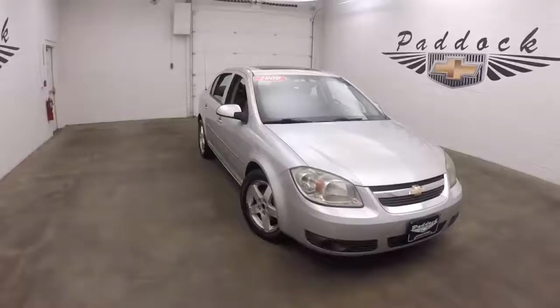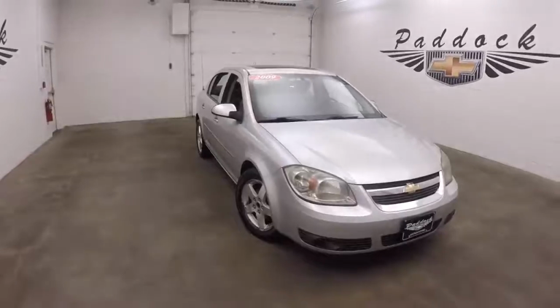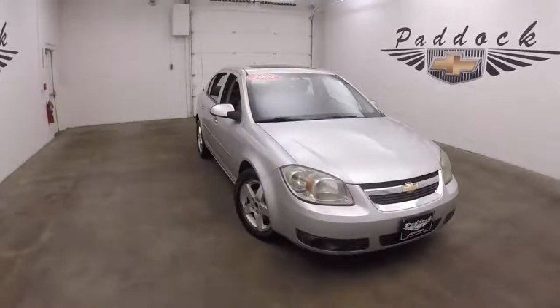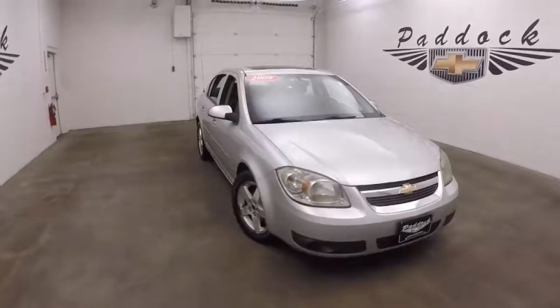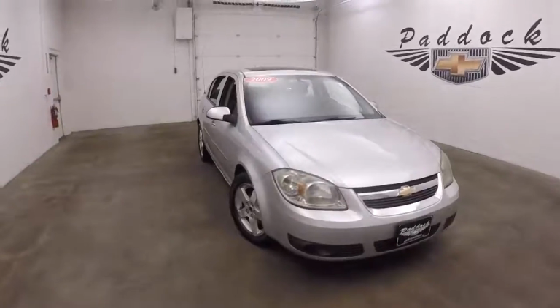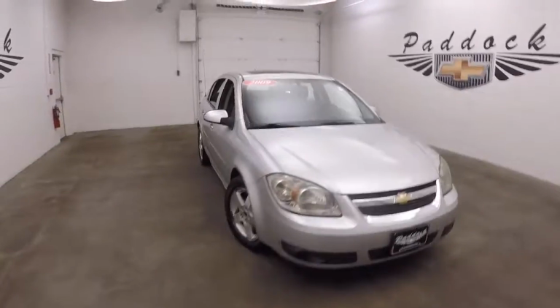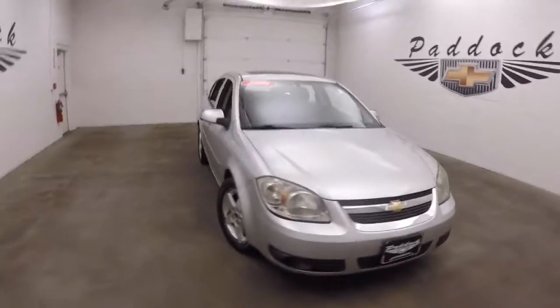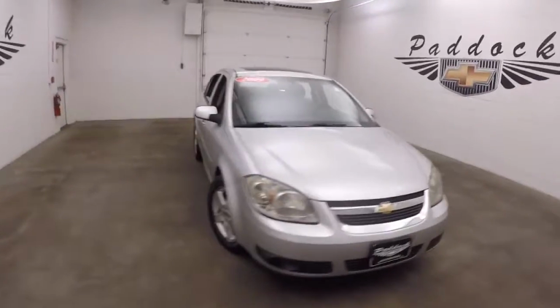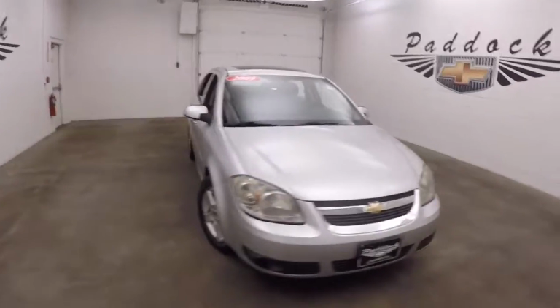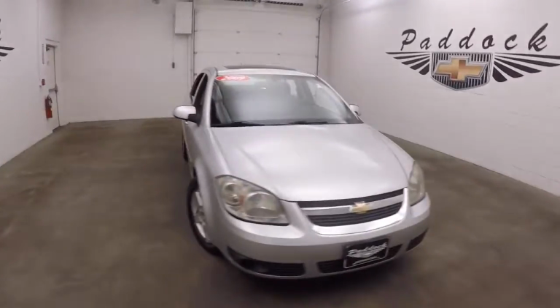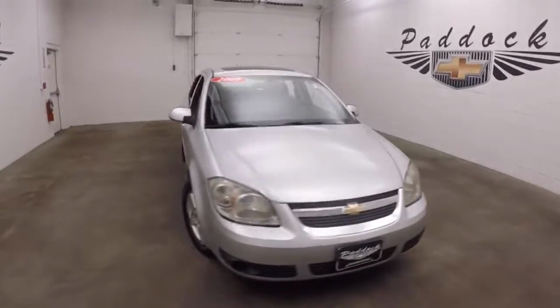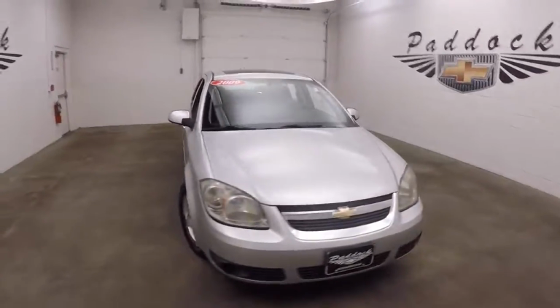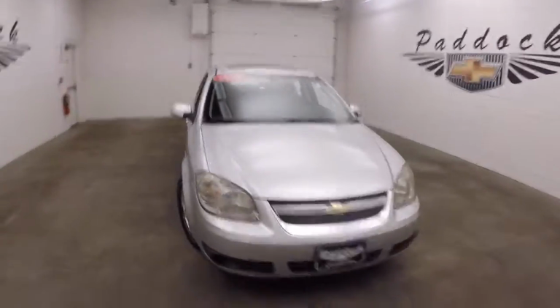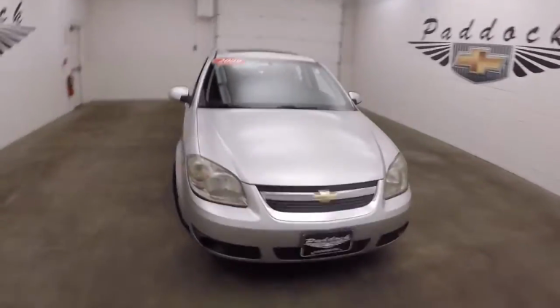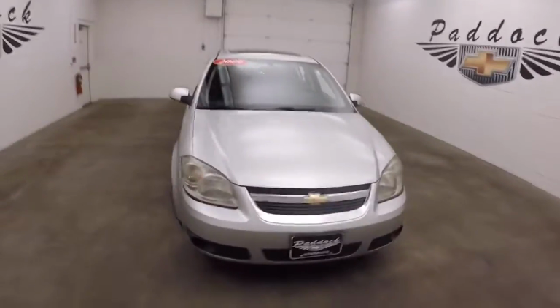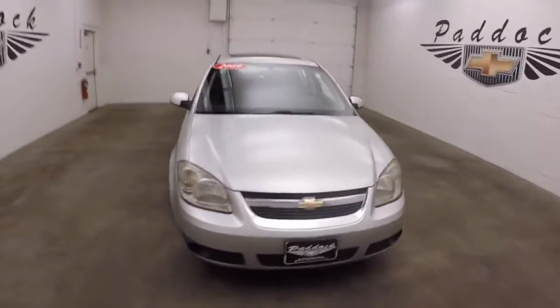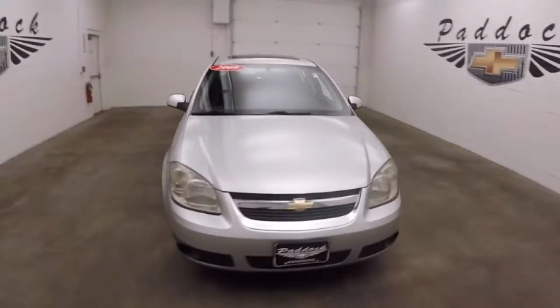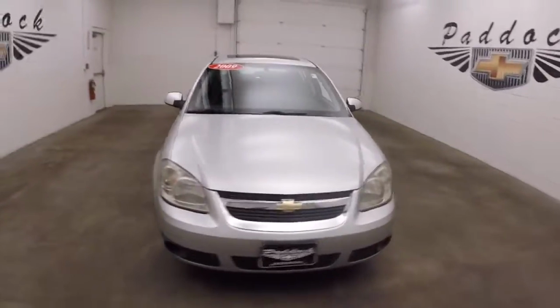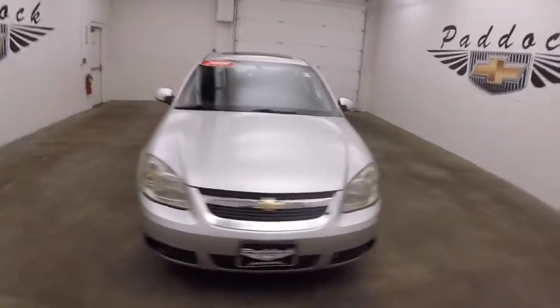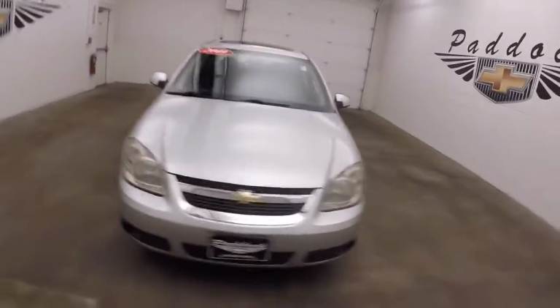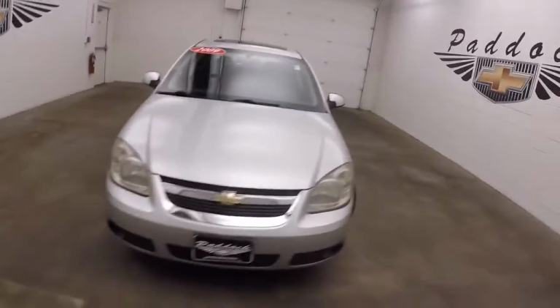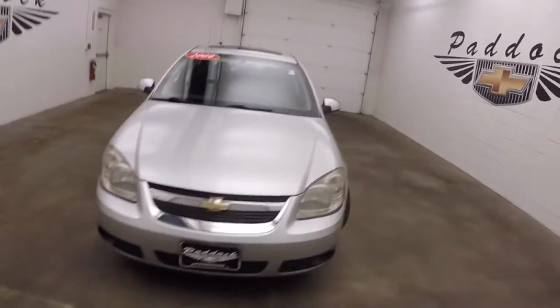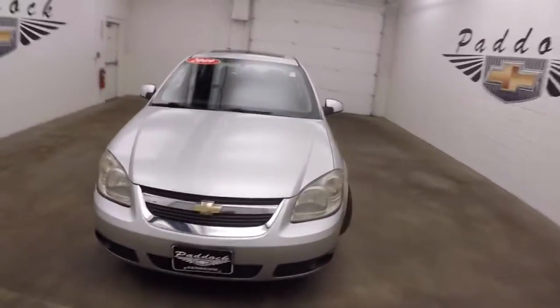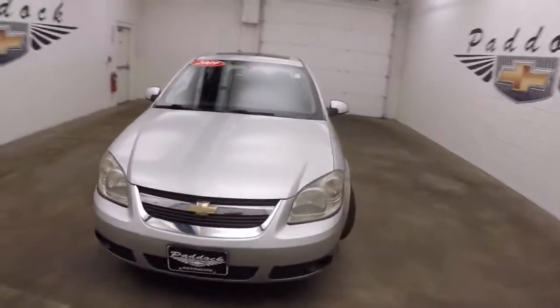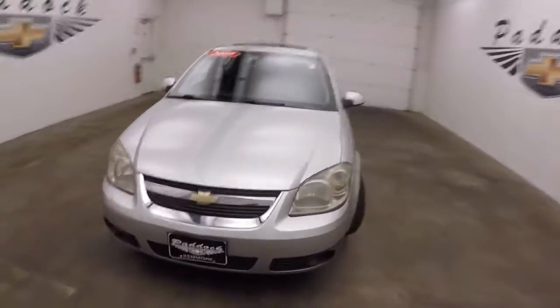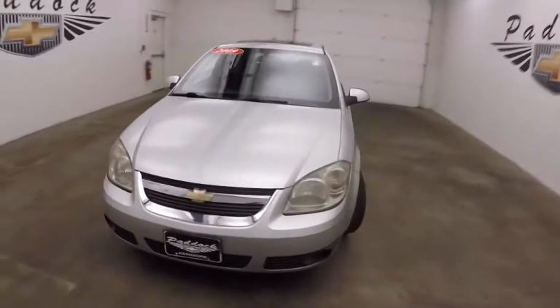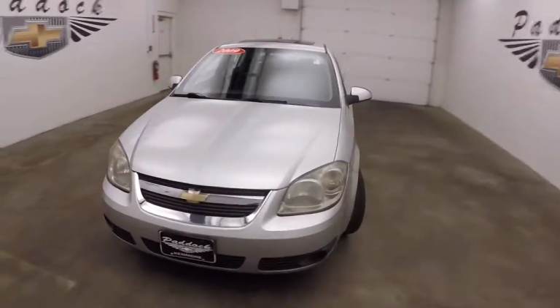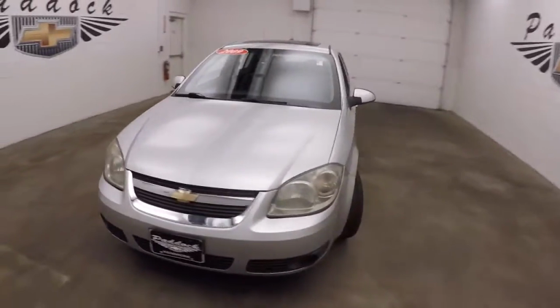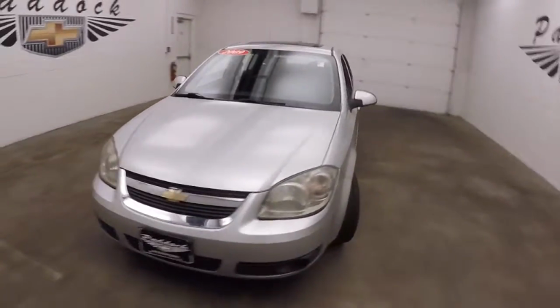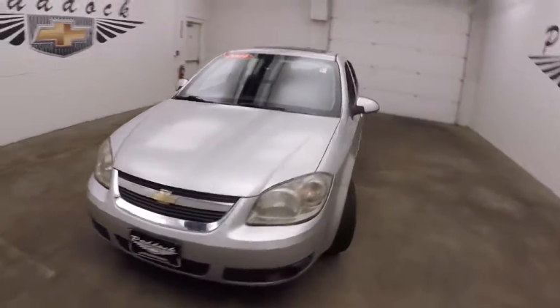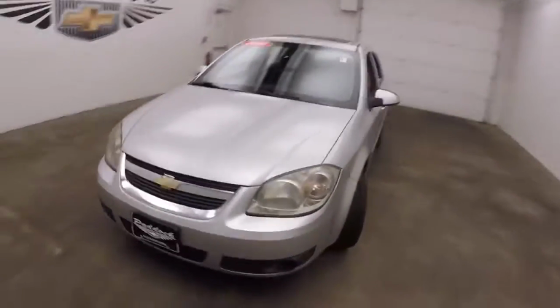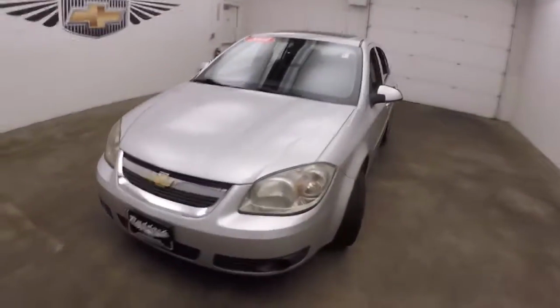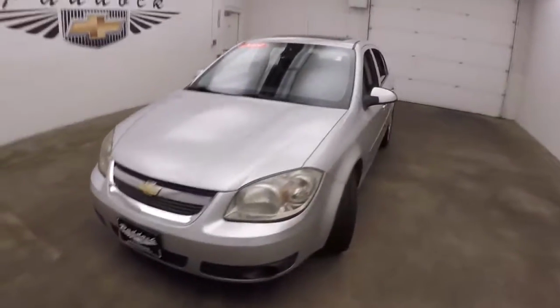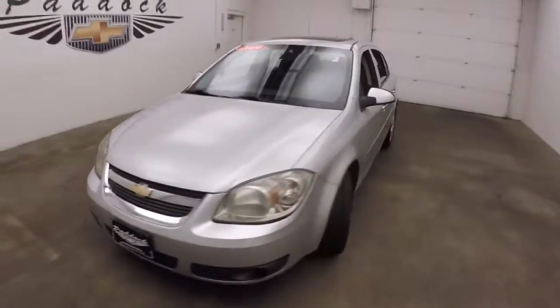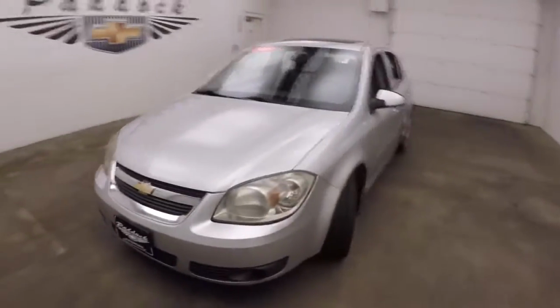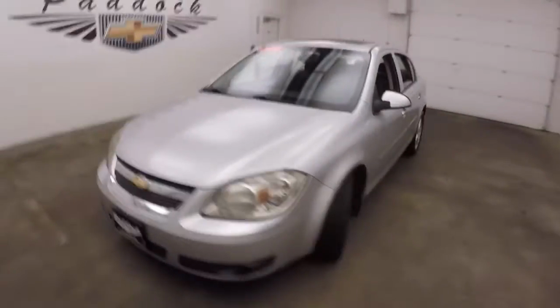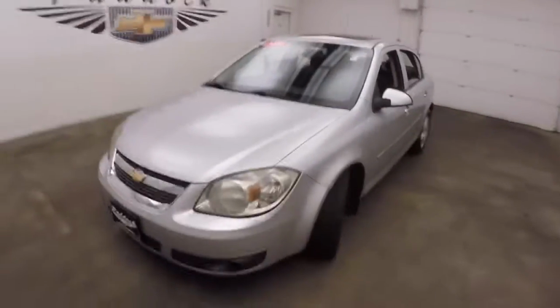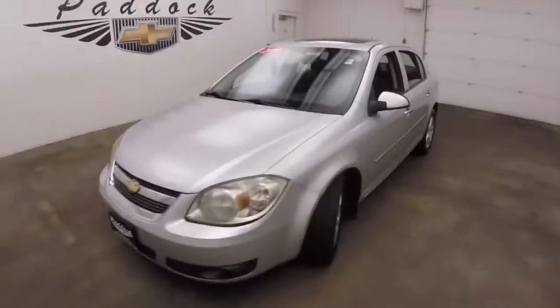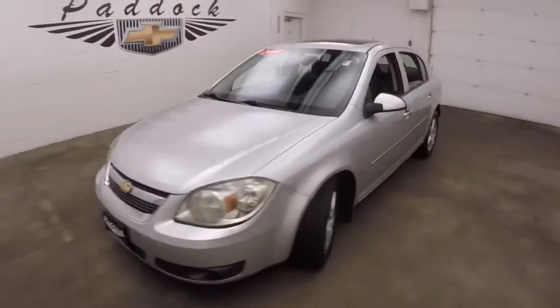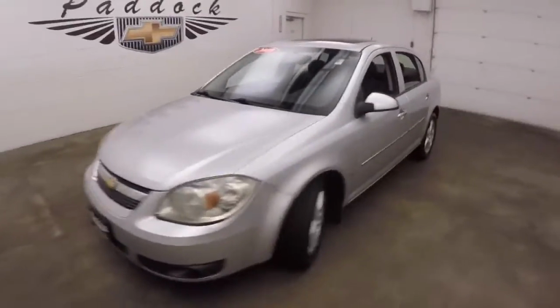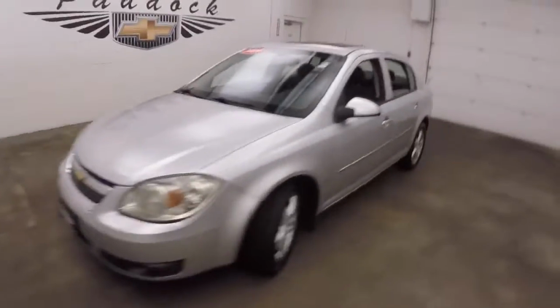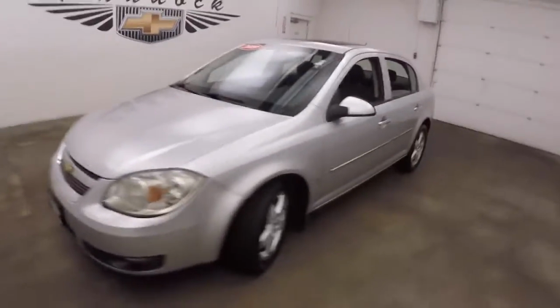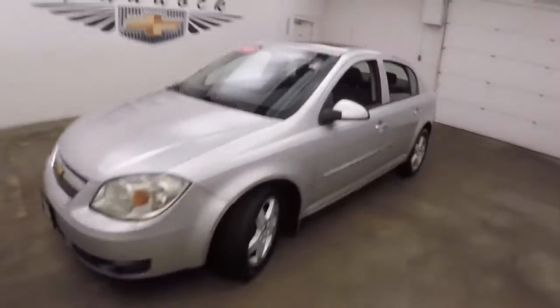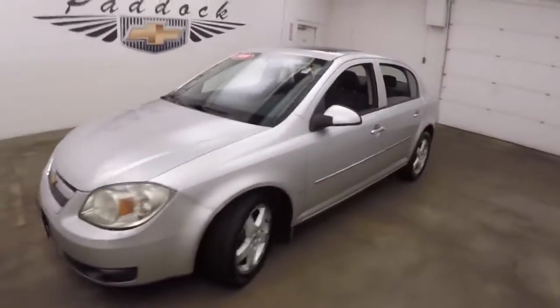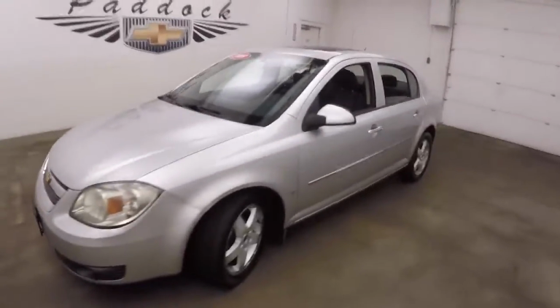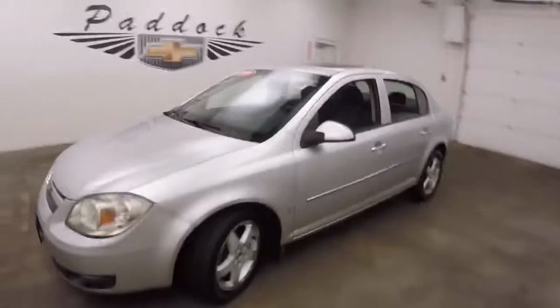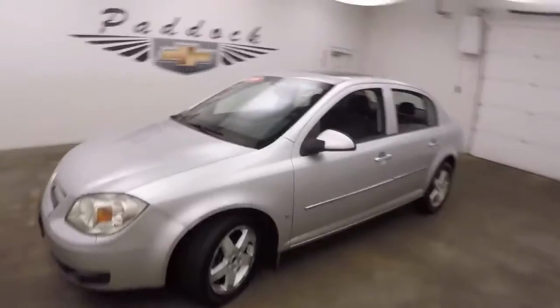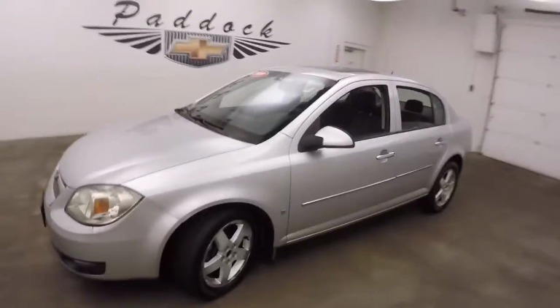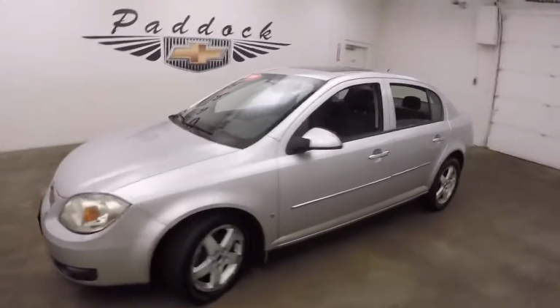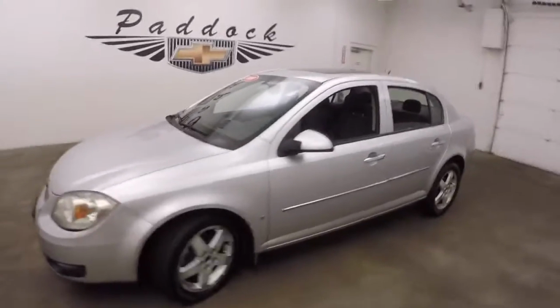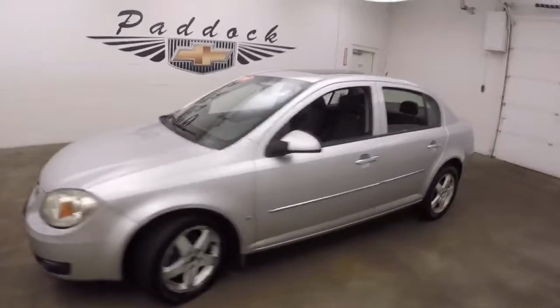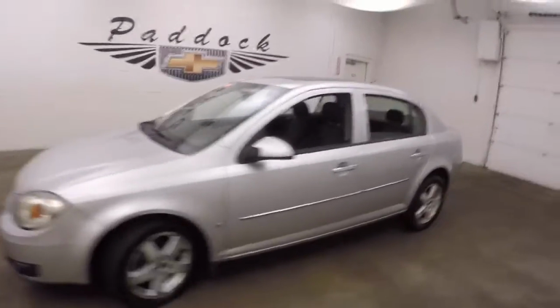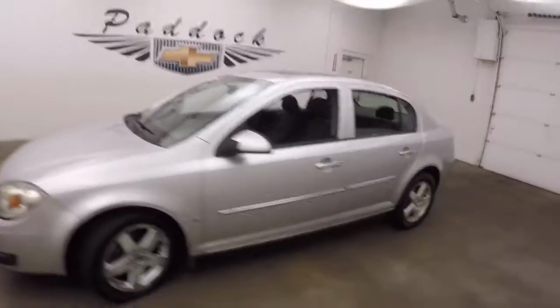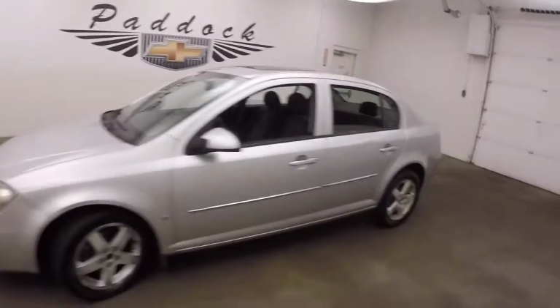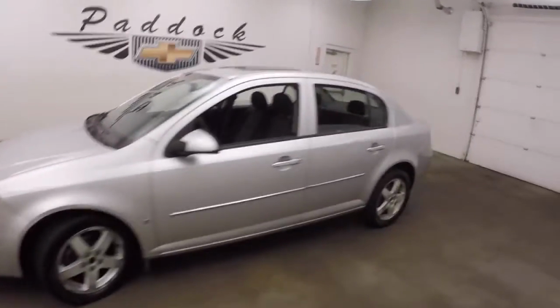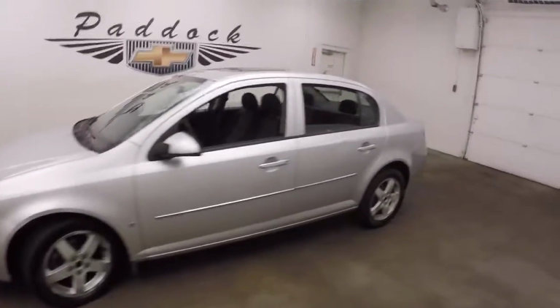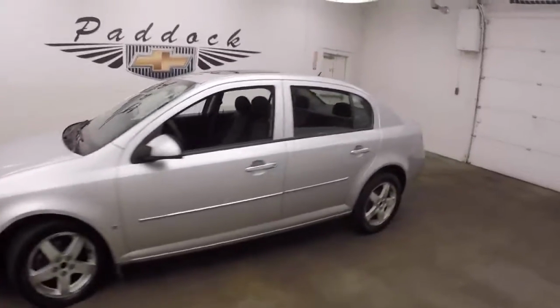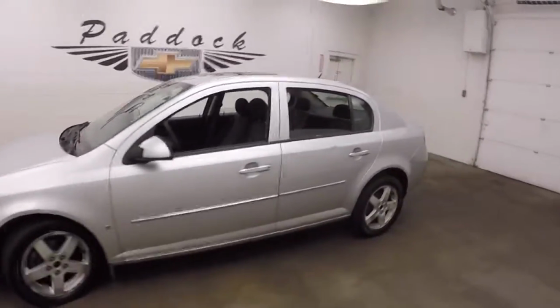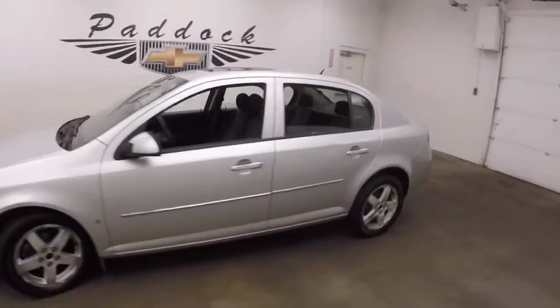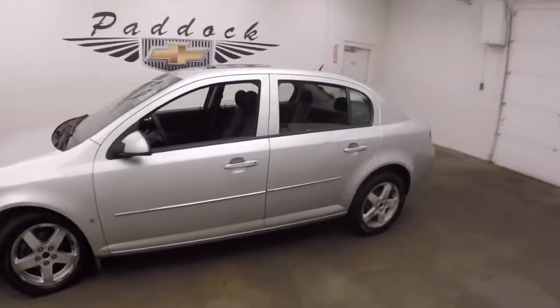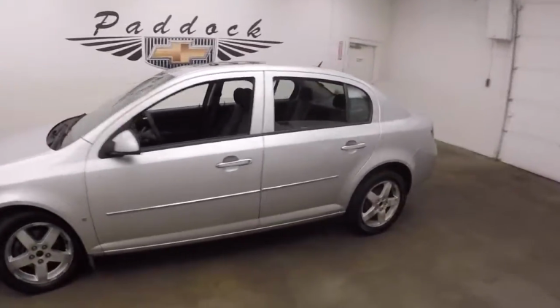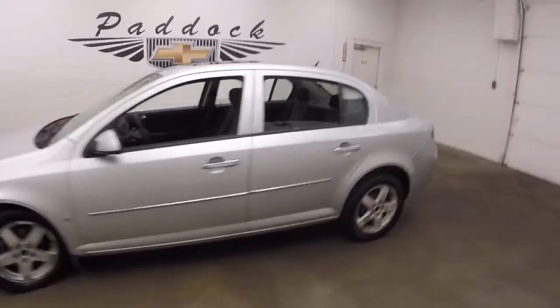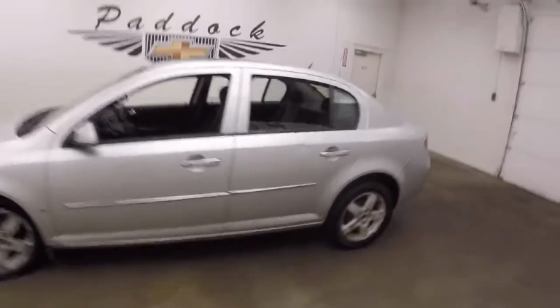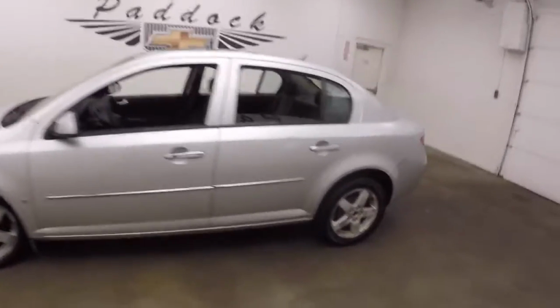This is a 2009 Chevy Cobalt. Nice silver color. Got highway wheels.